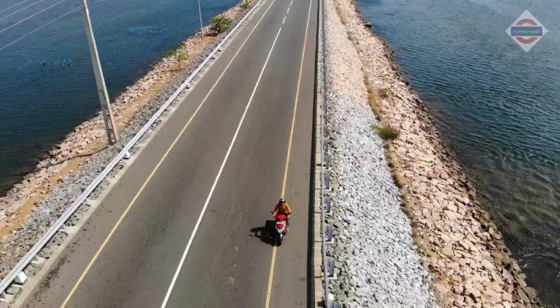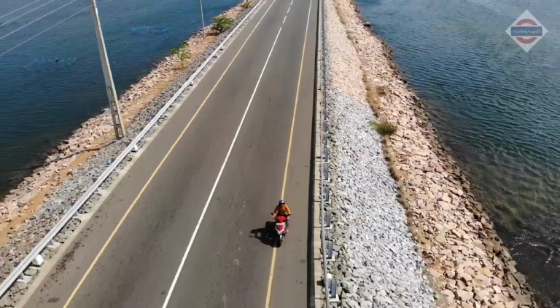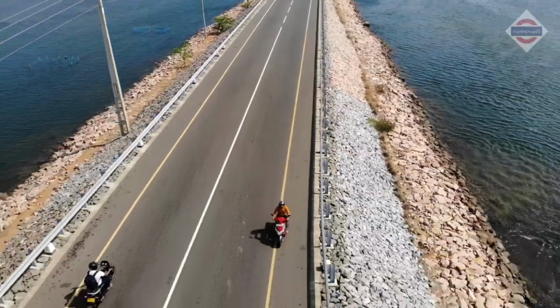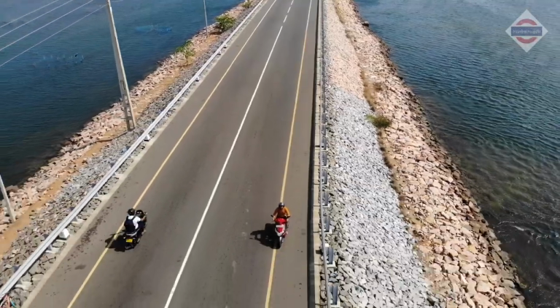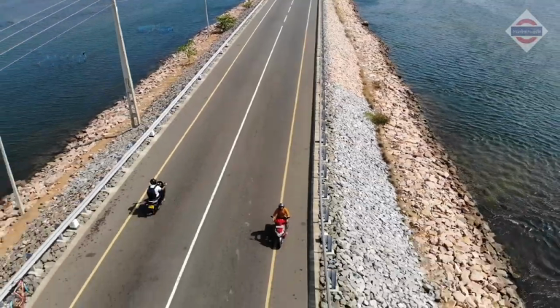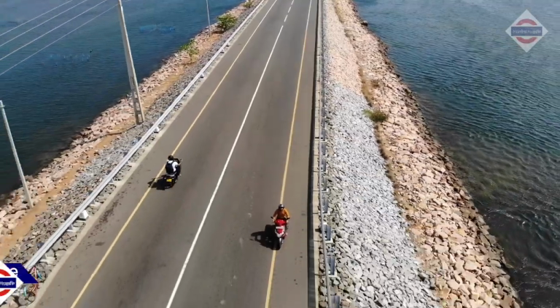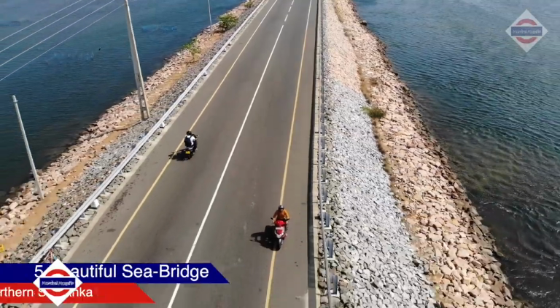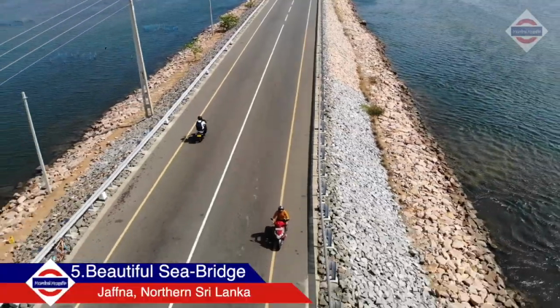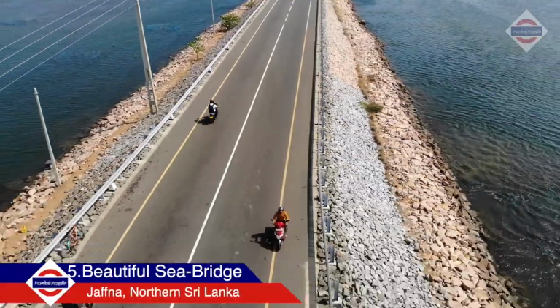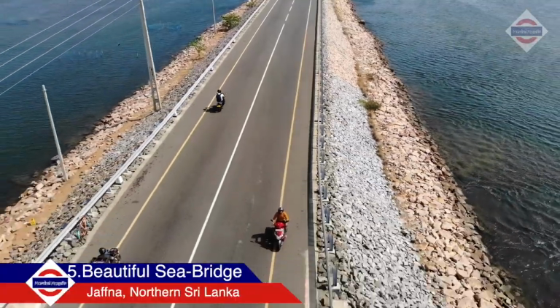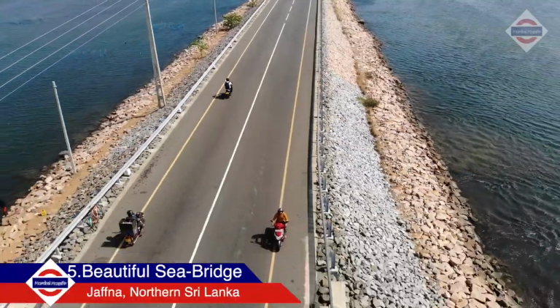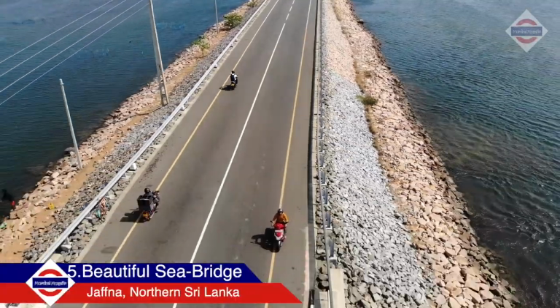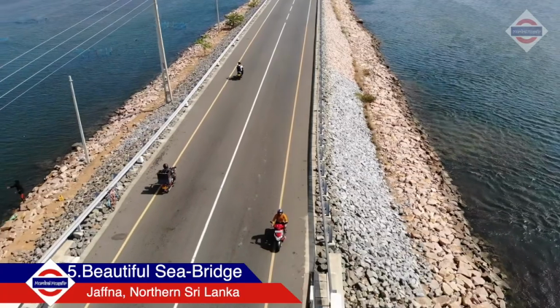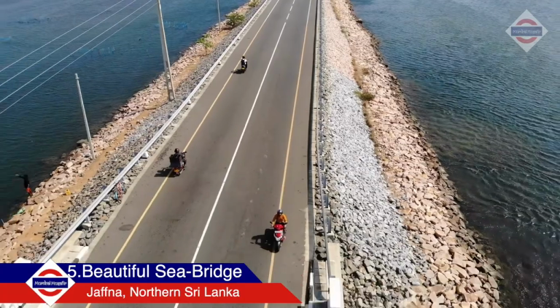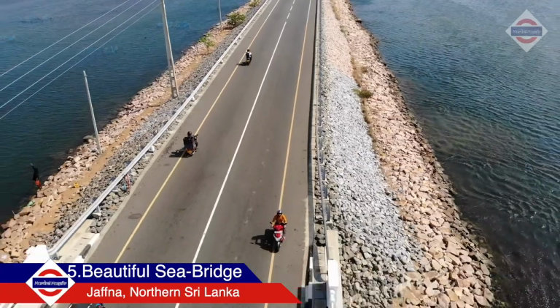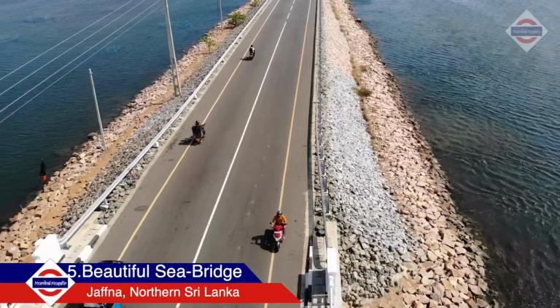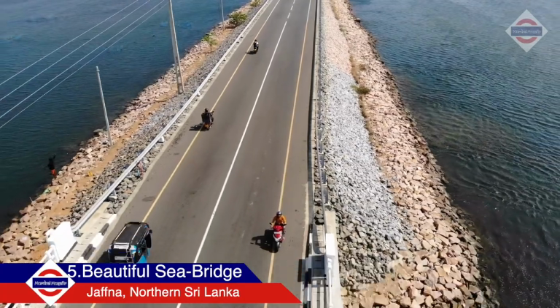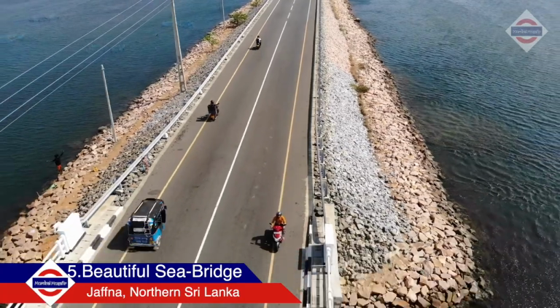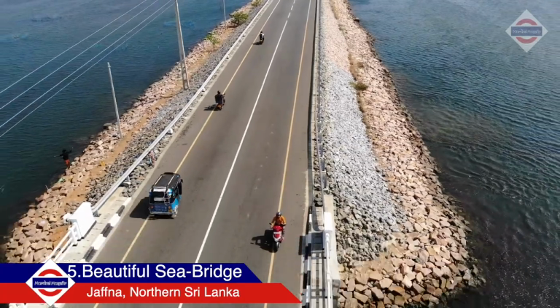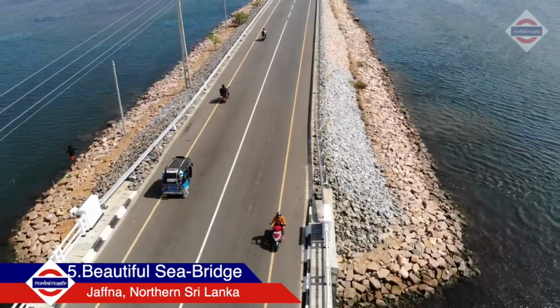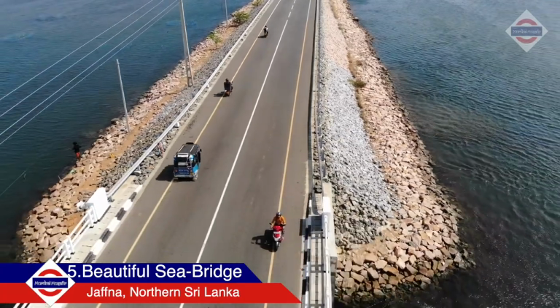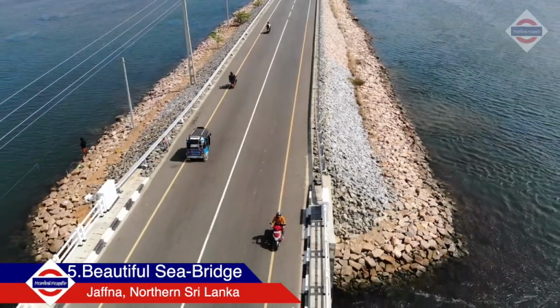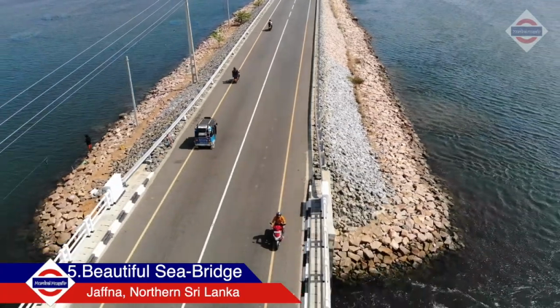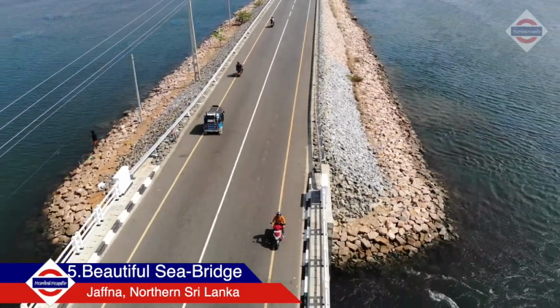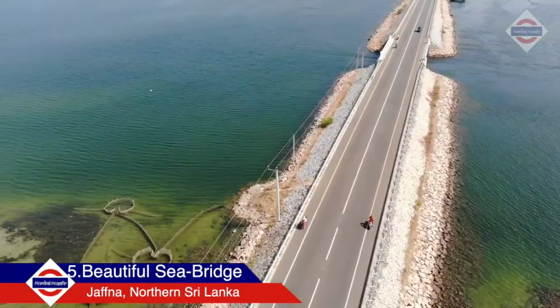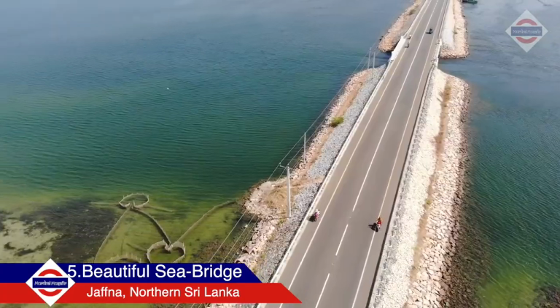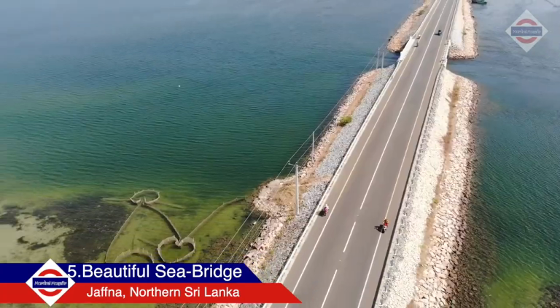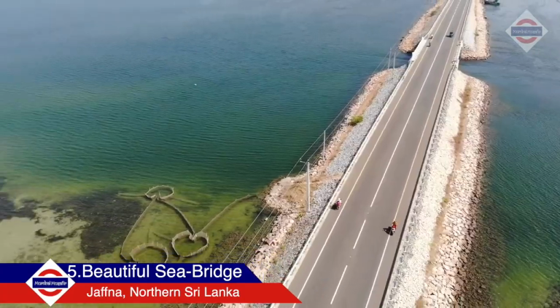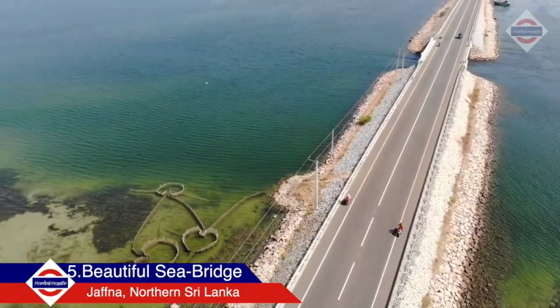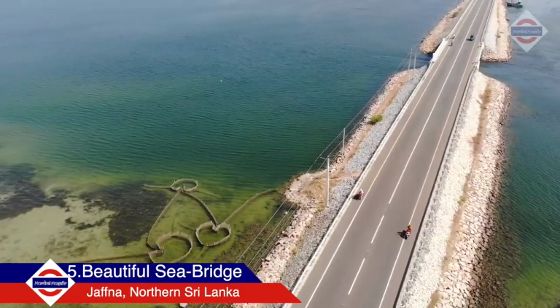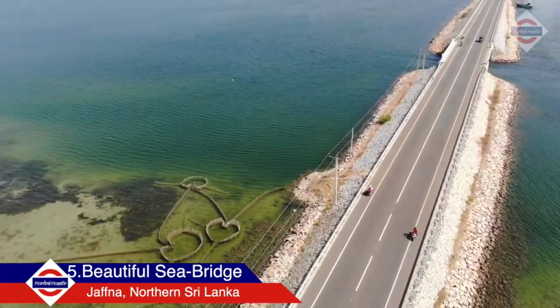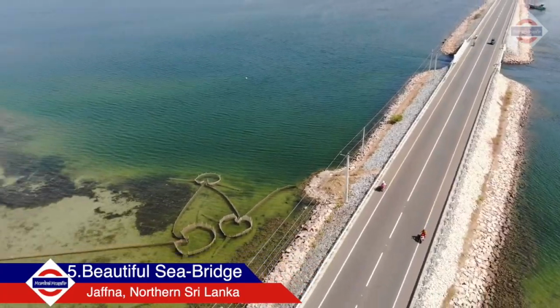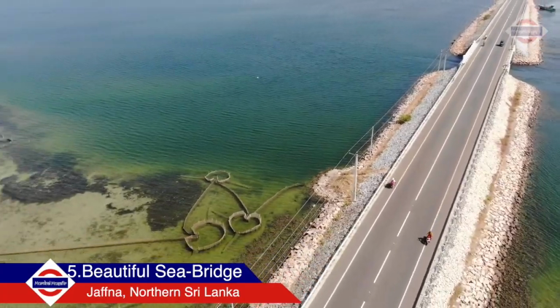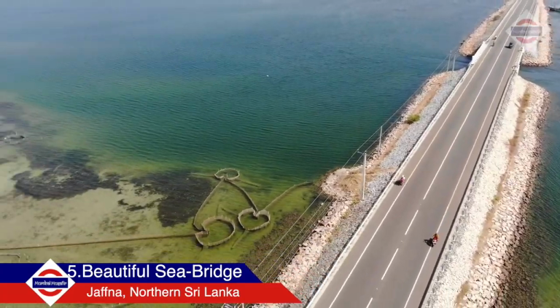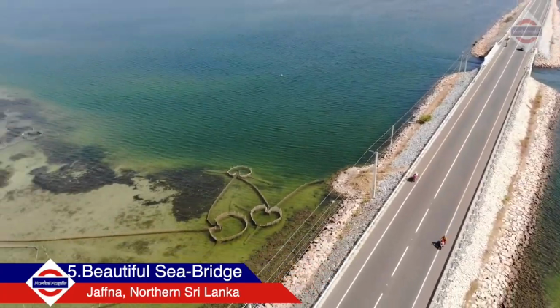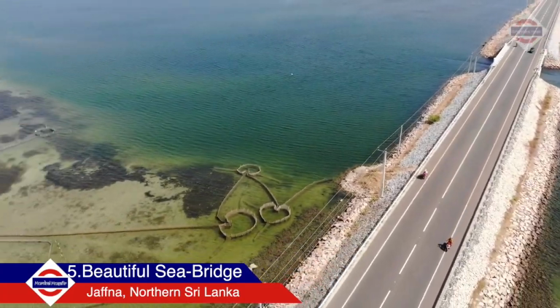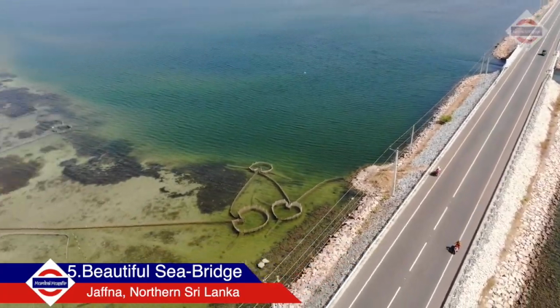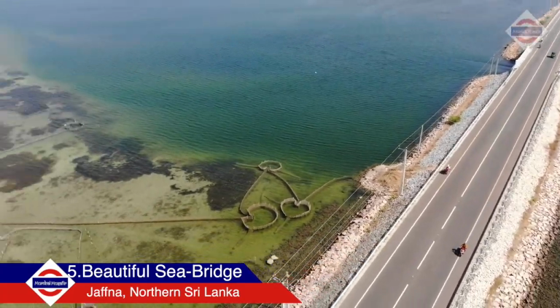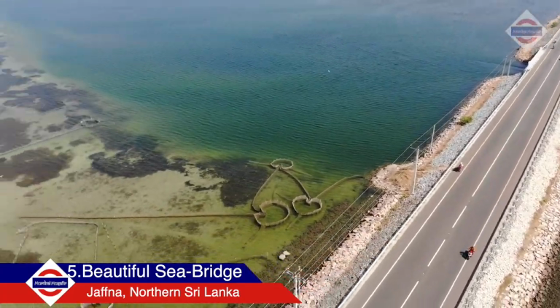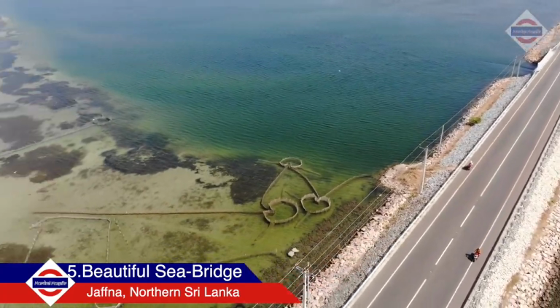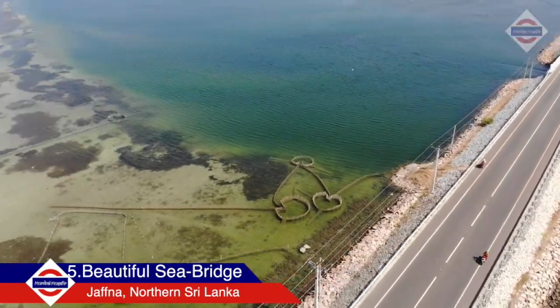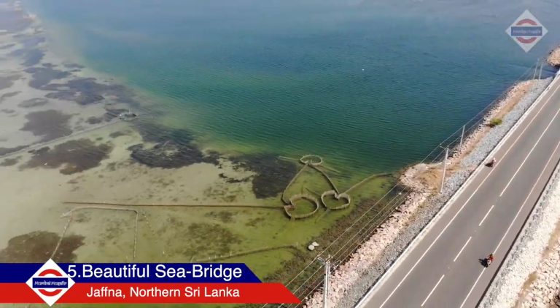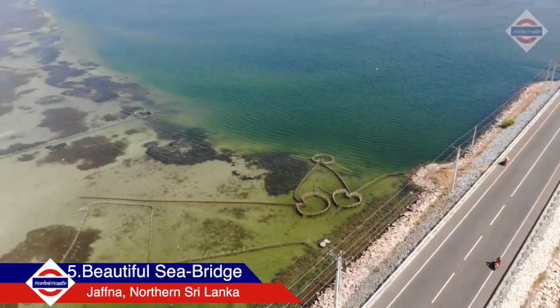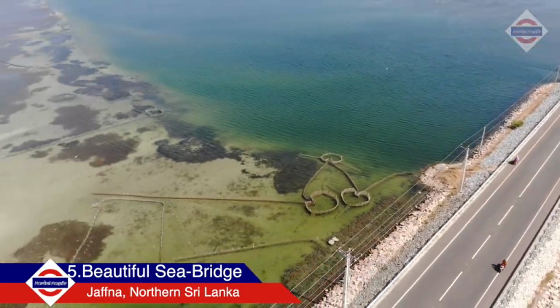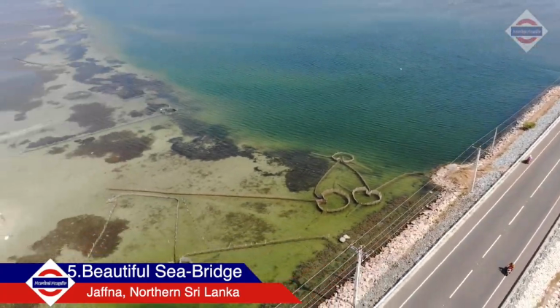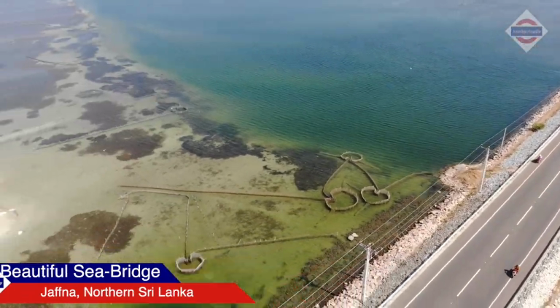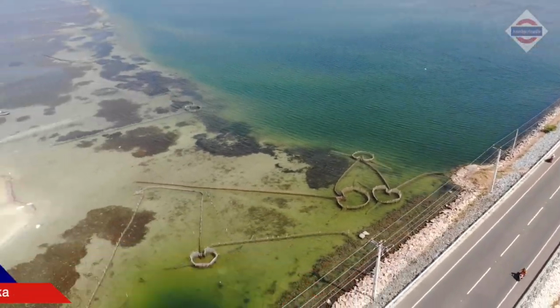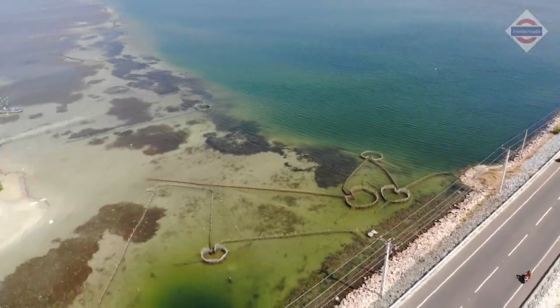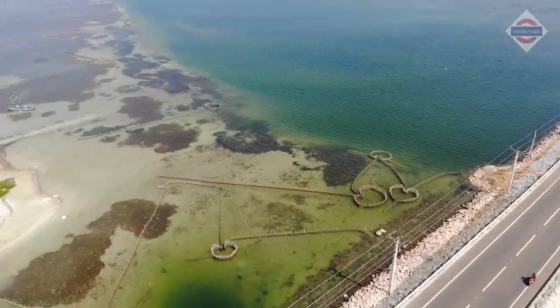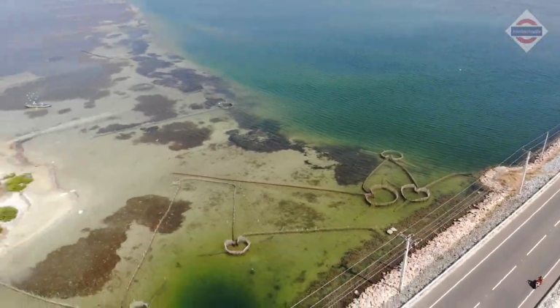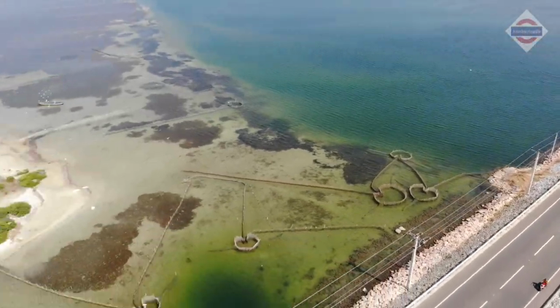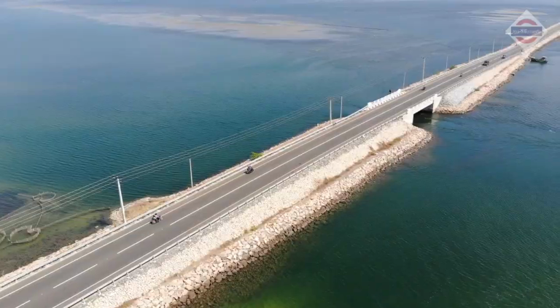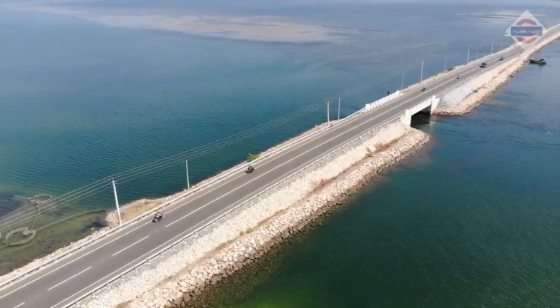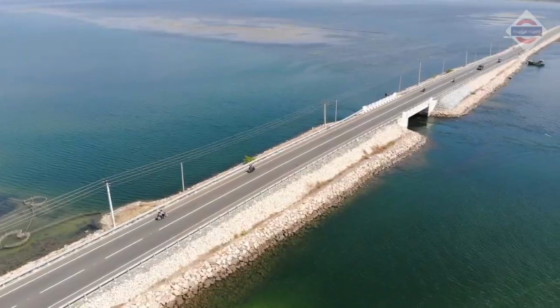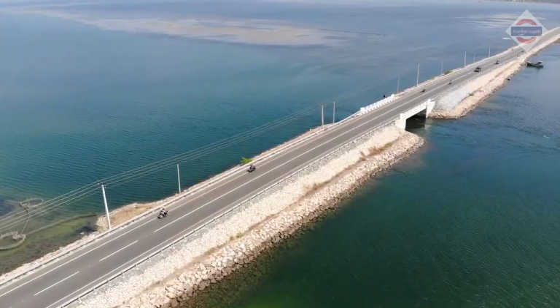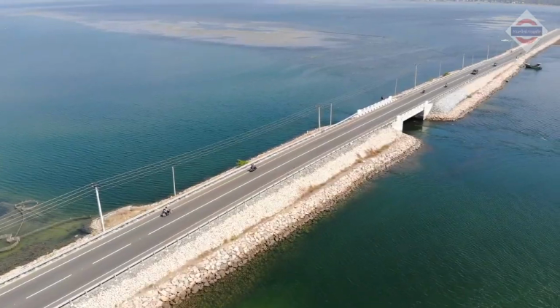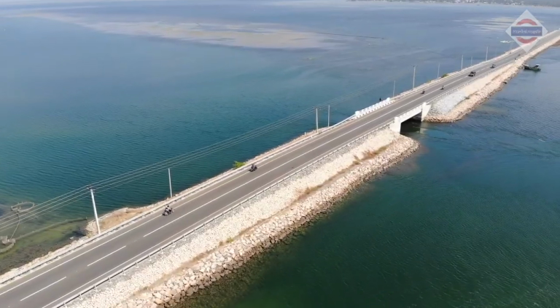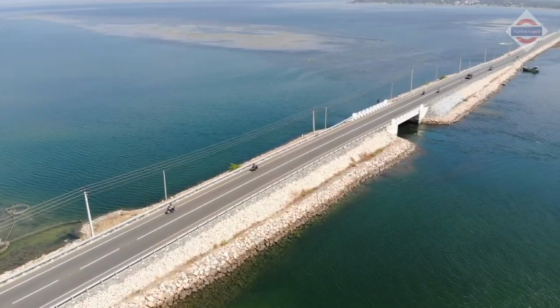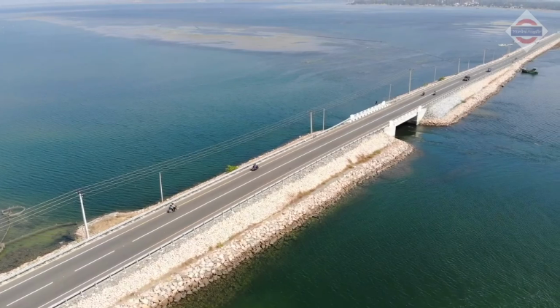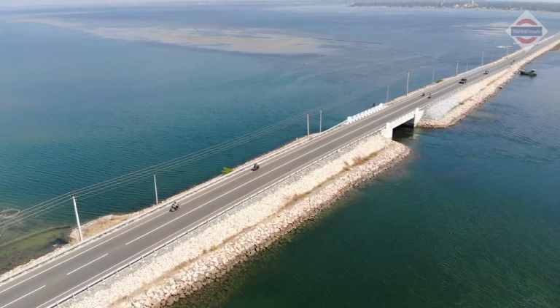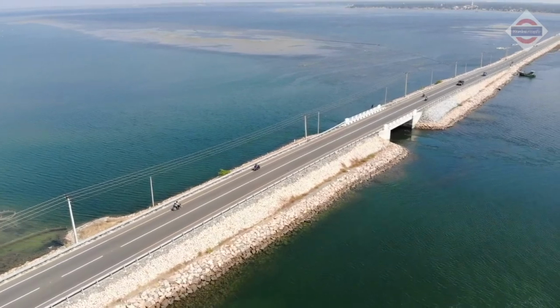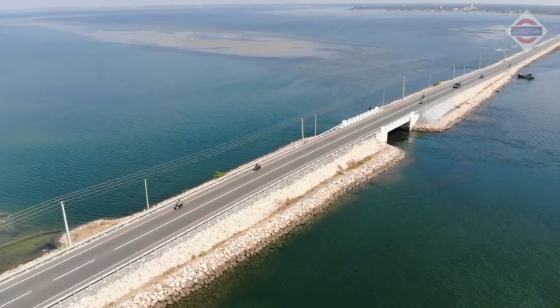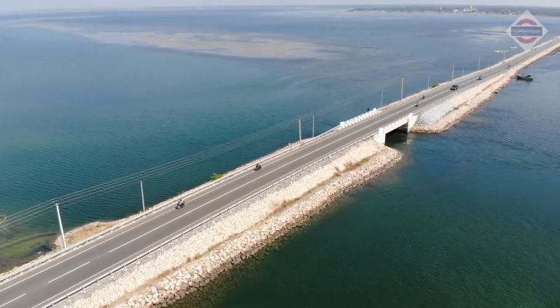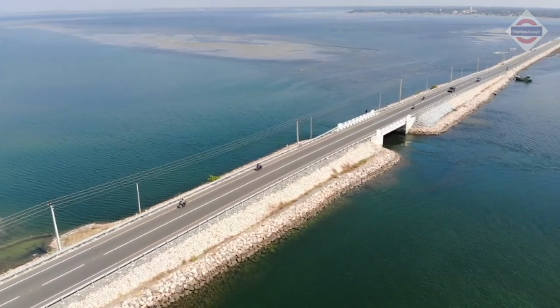Next, you can take your bike for a ride onto the sea bridge connecting the small pieces of island to the northernmost part of Sri Lanka.